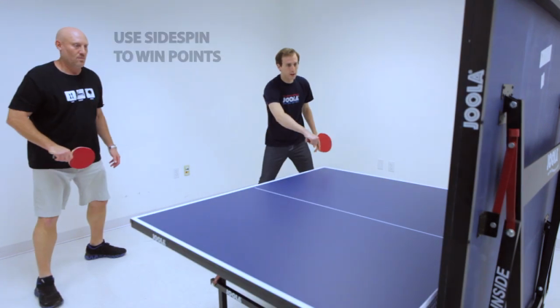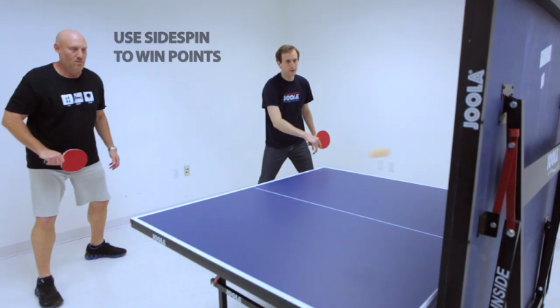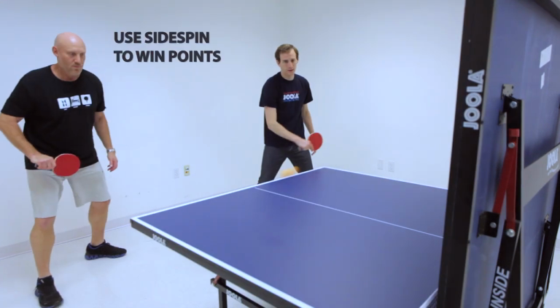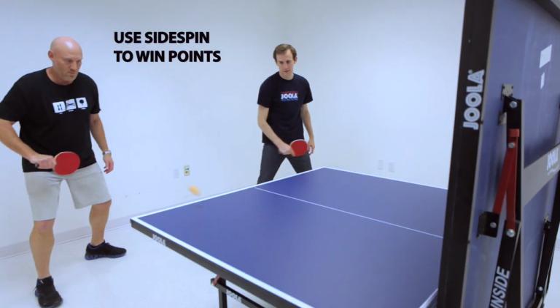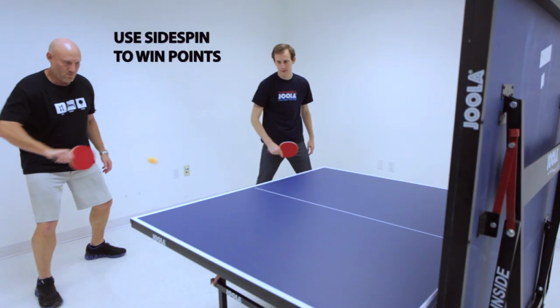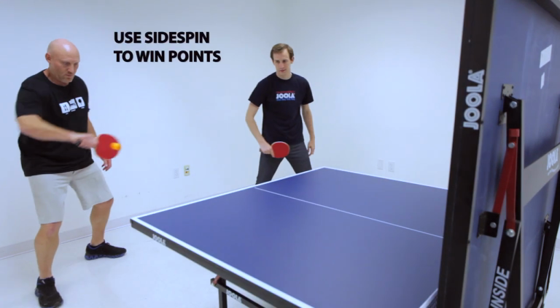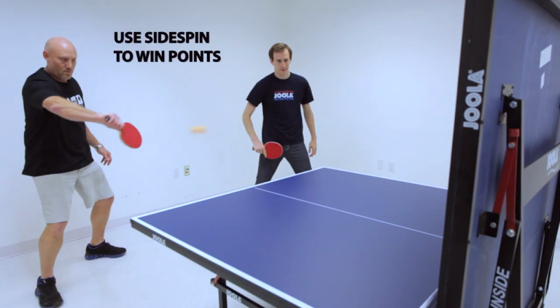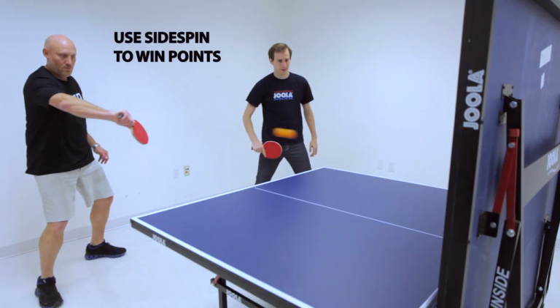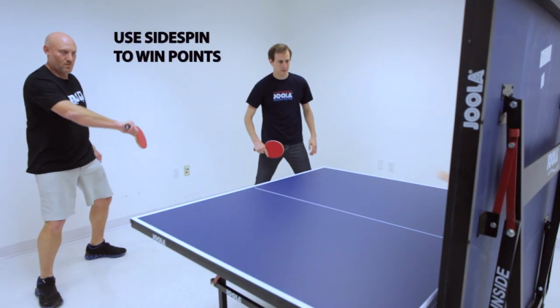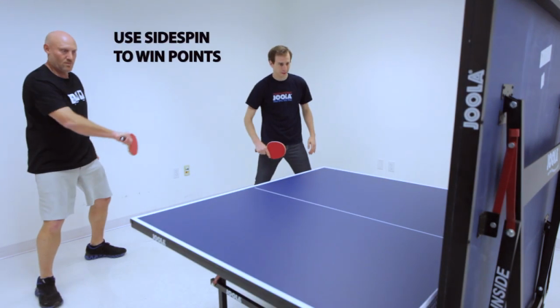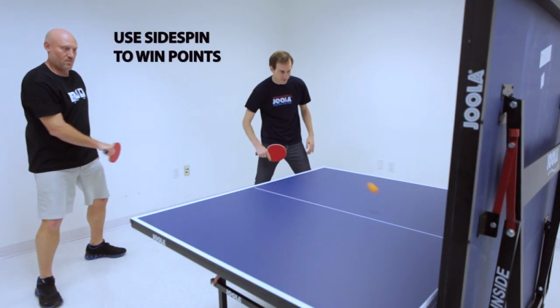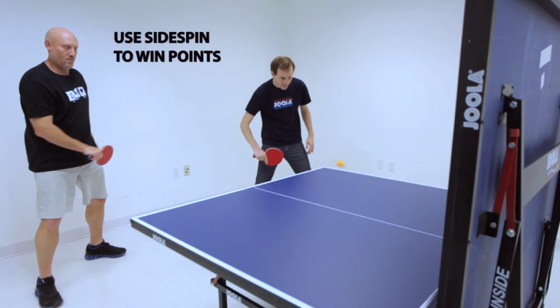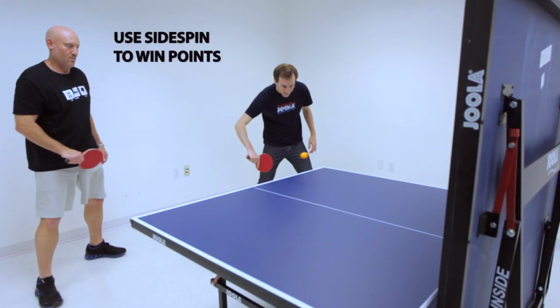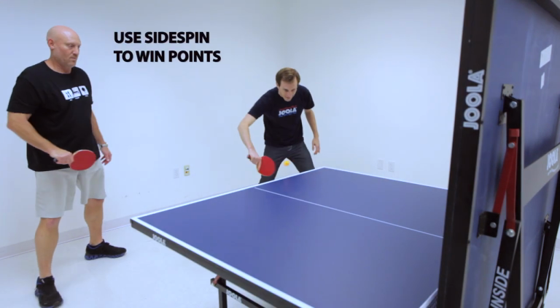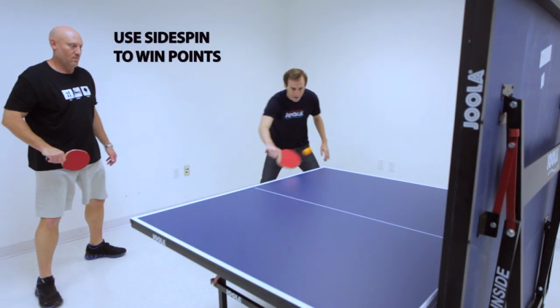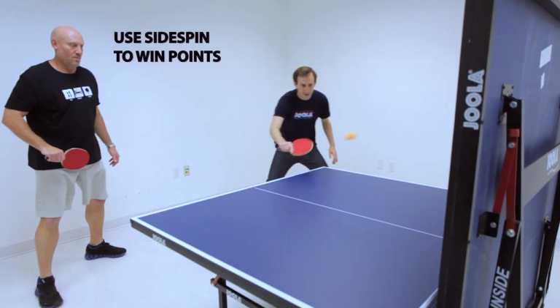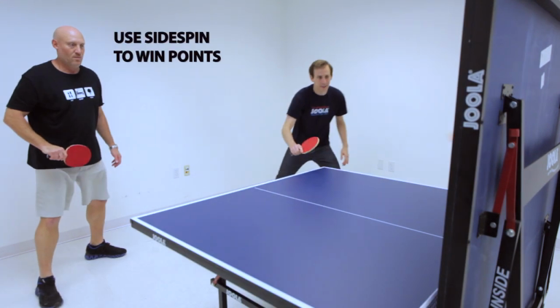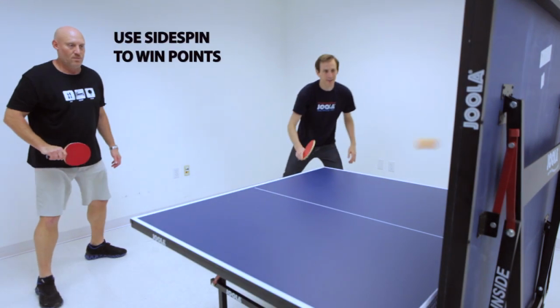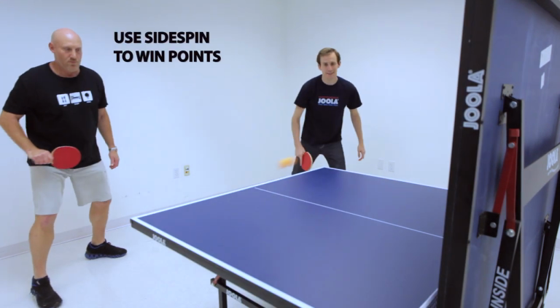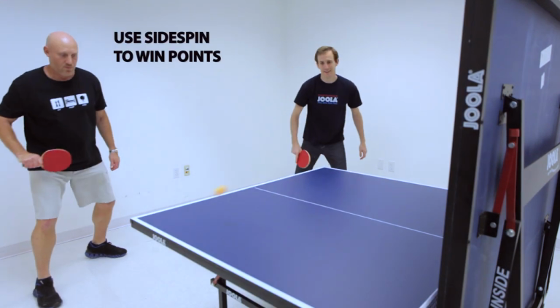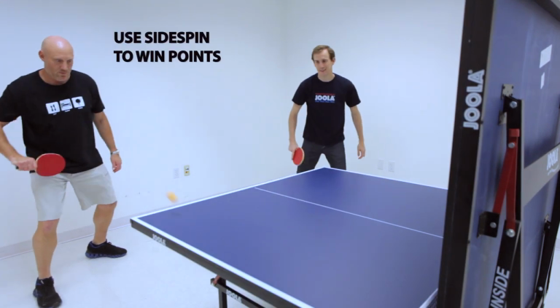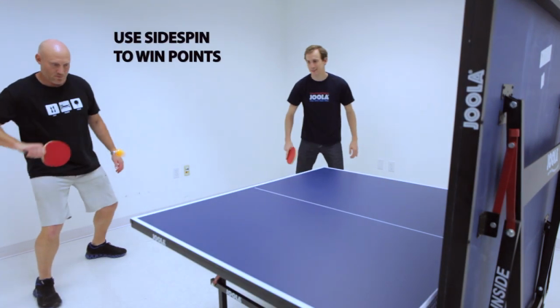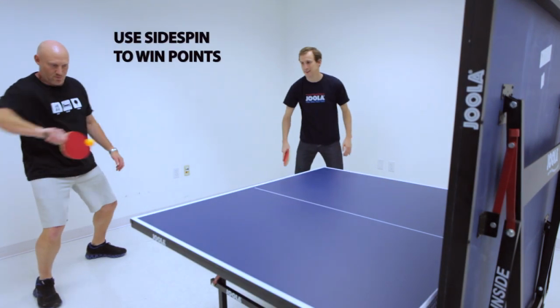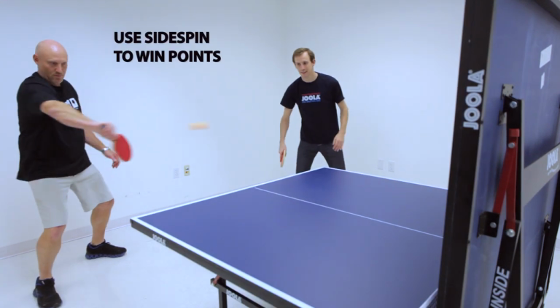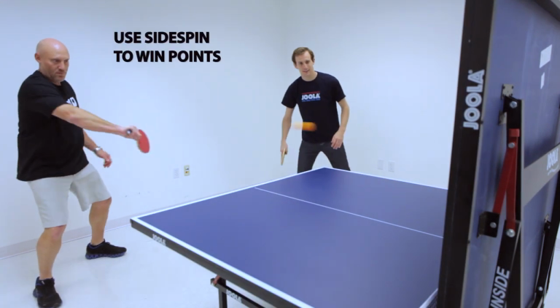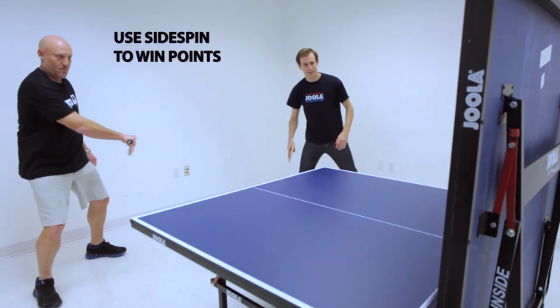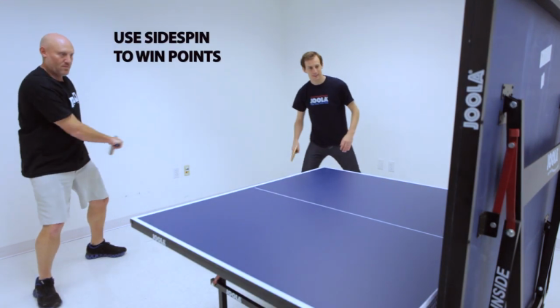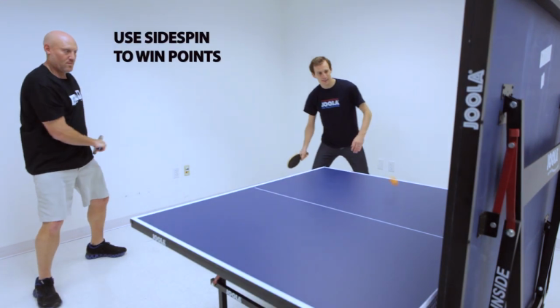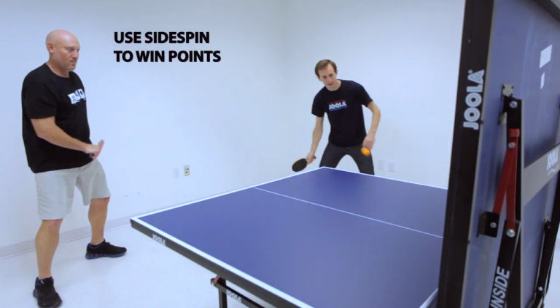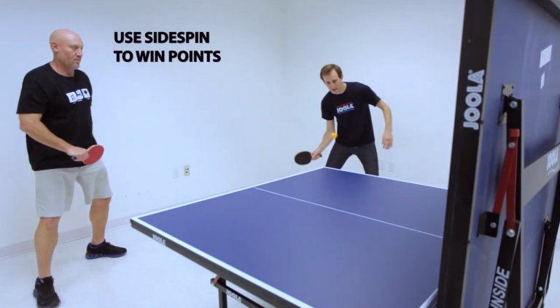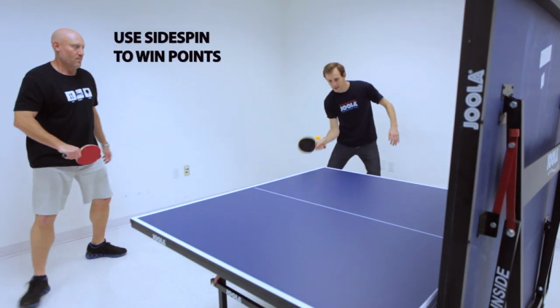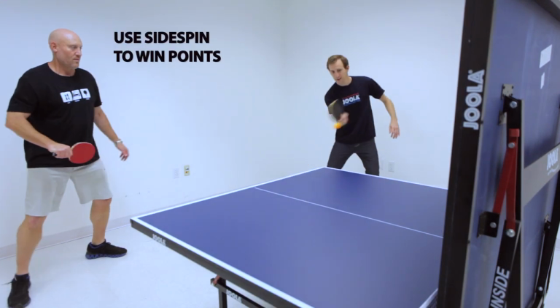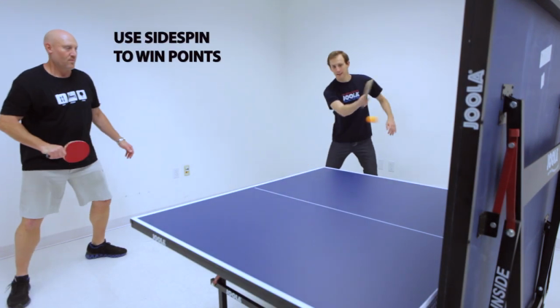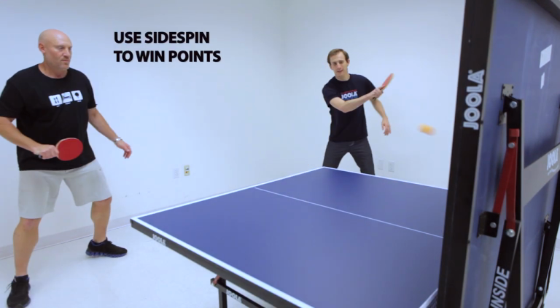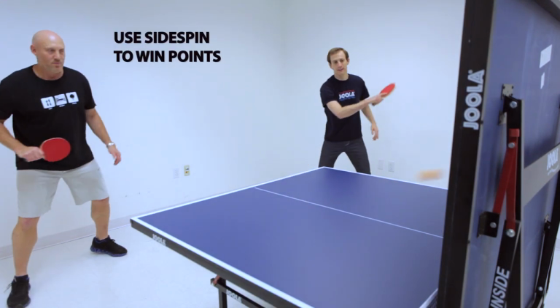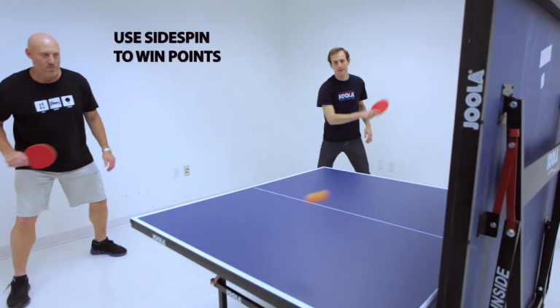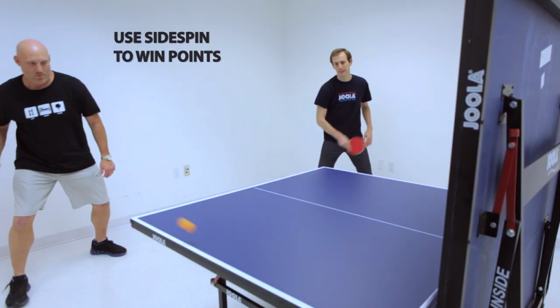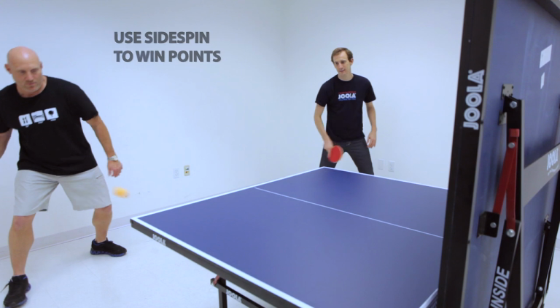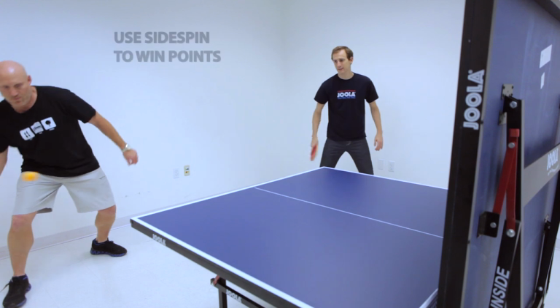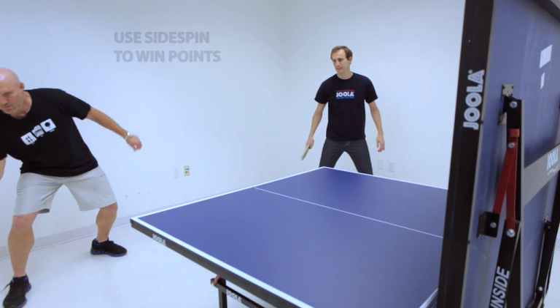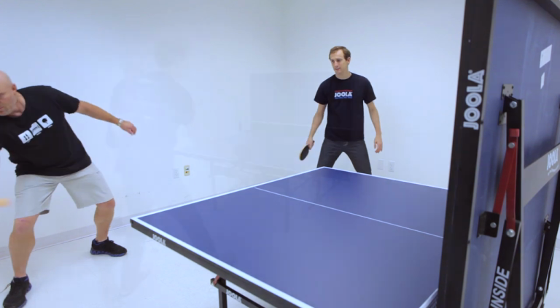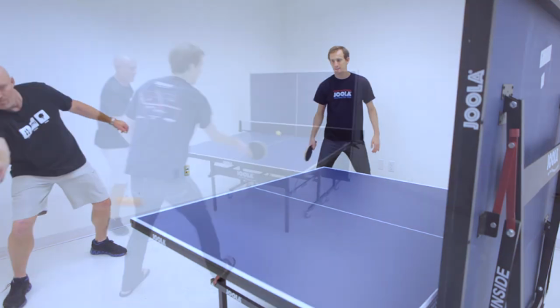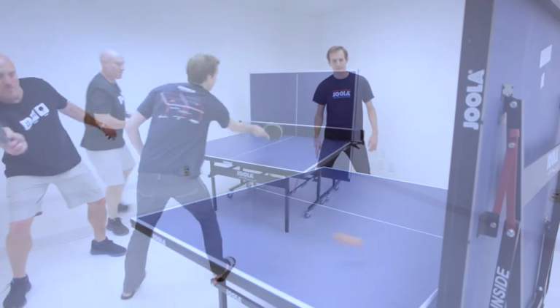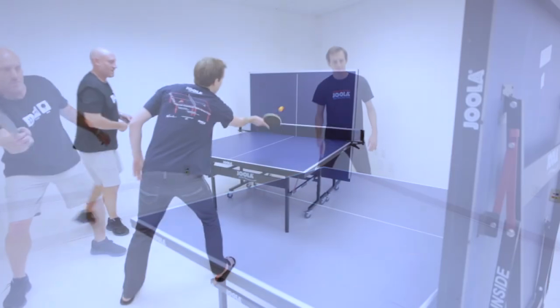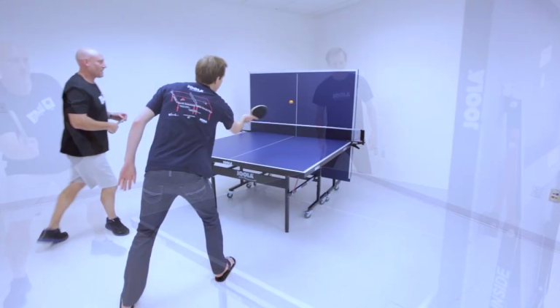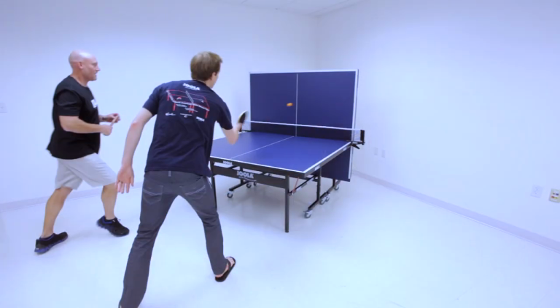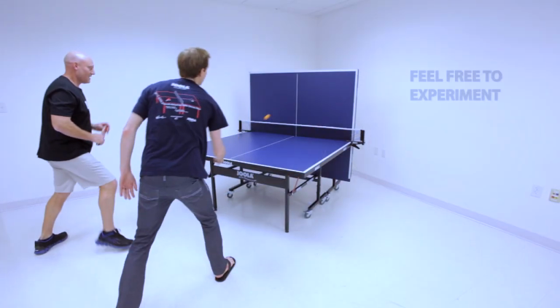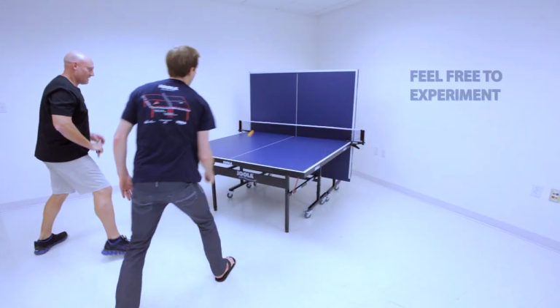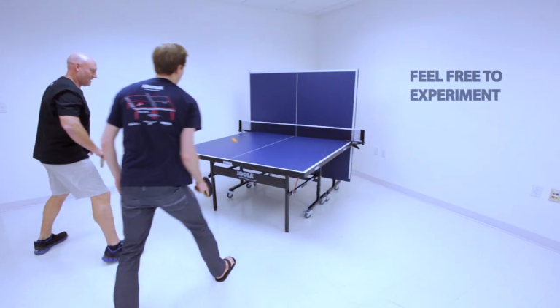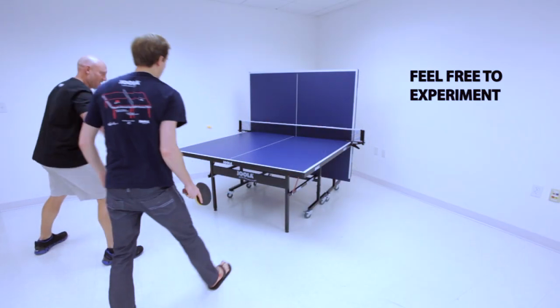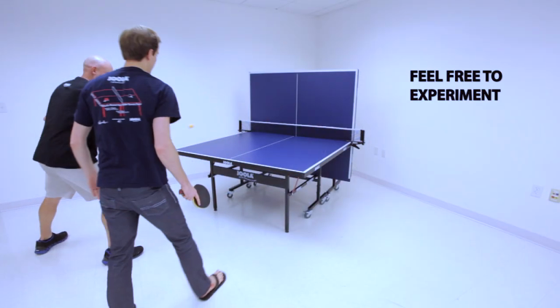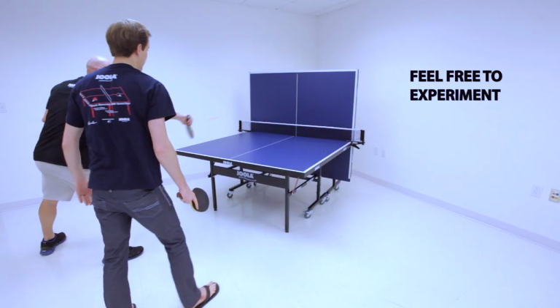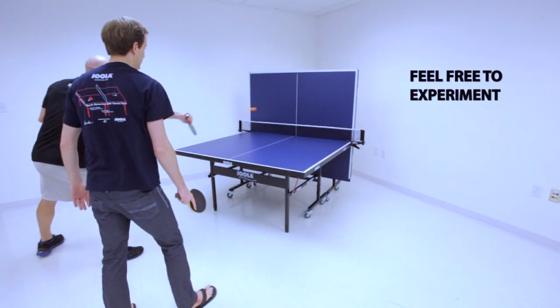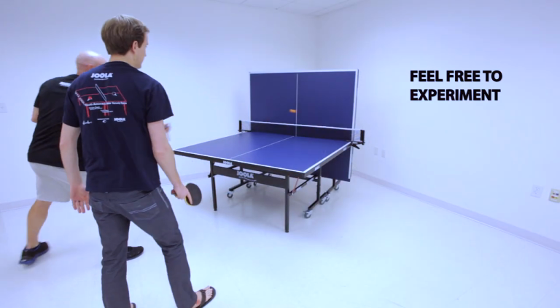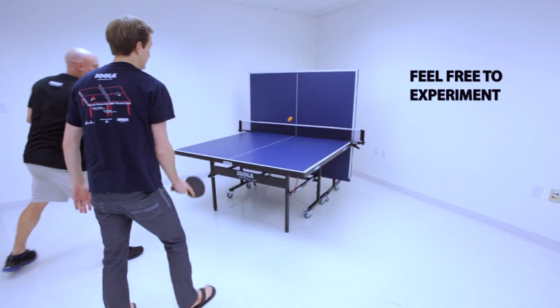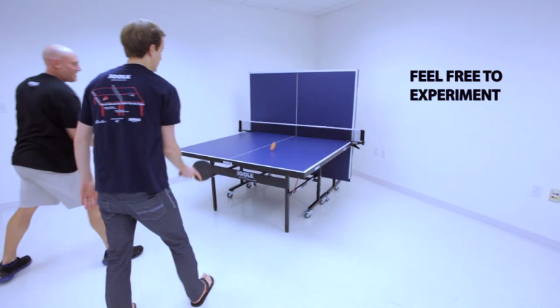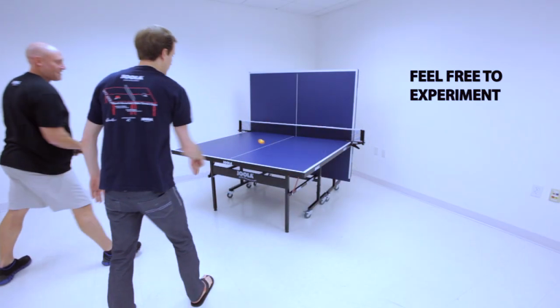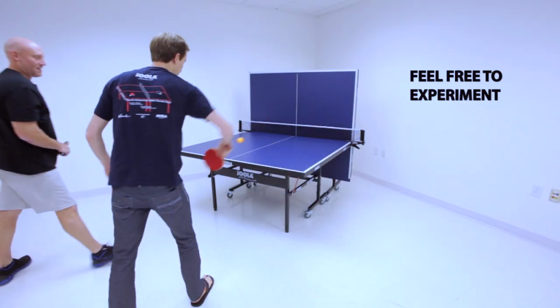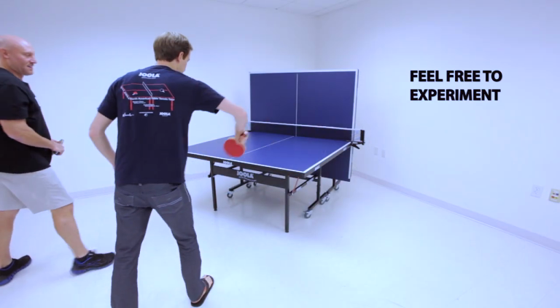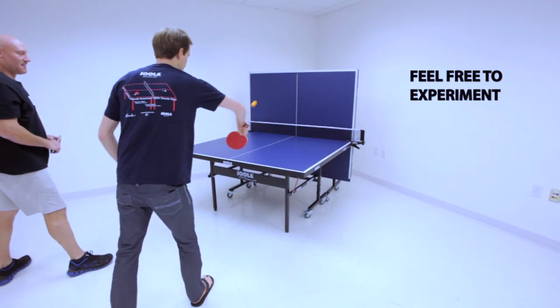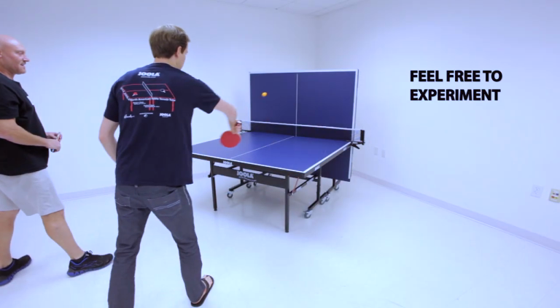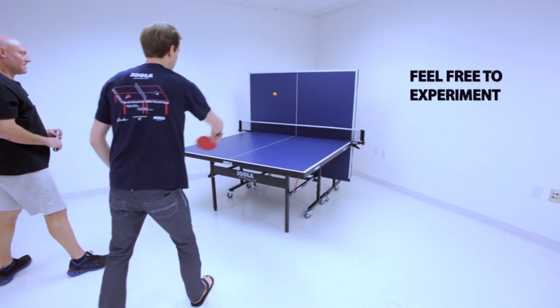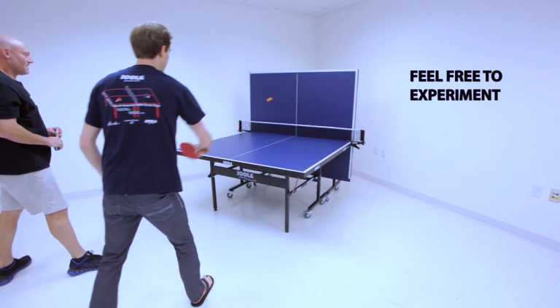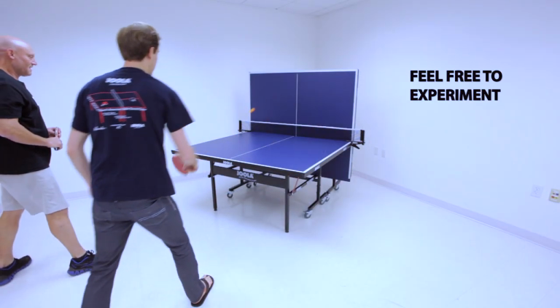Use of side spin and ball control are key to winning this game. Feel free to experiment with how far the backboard is from the table.